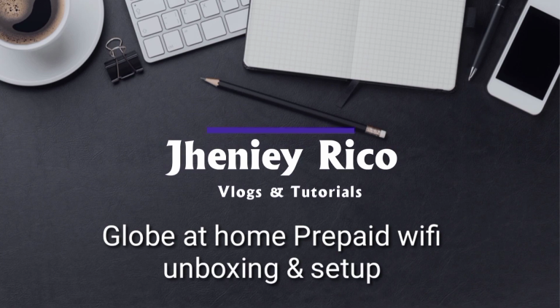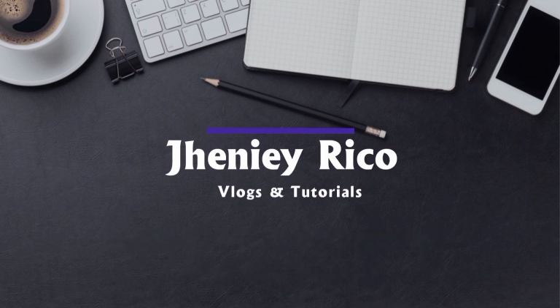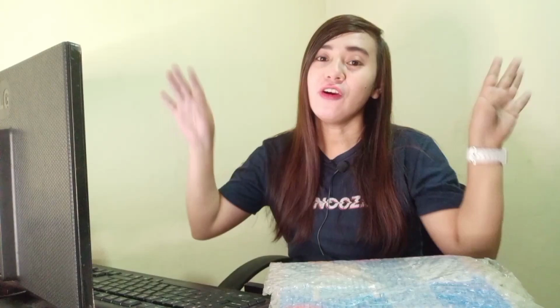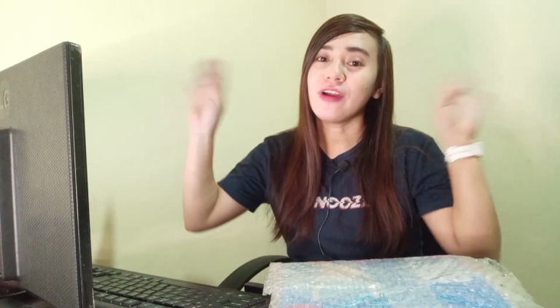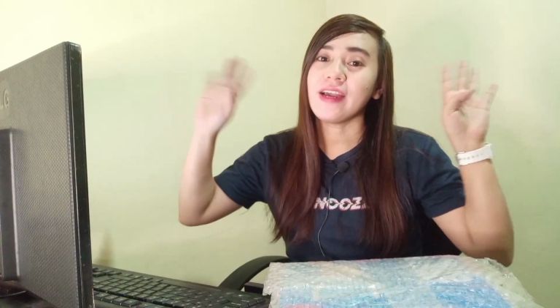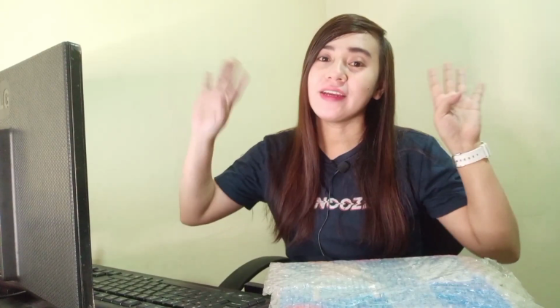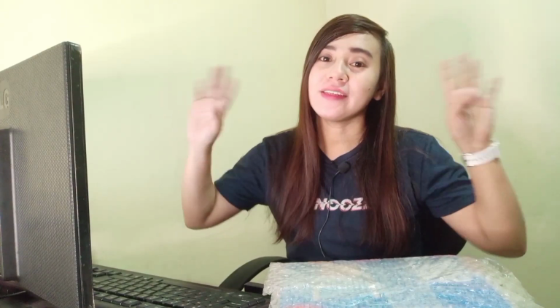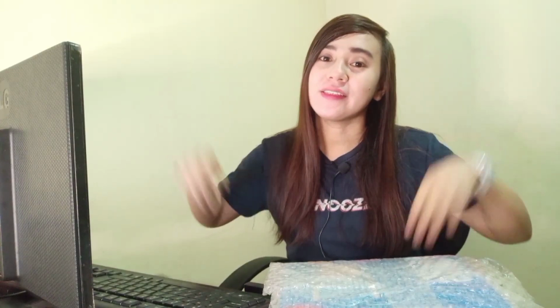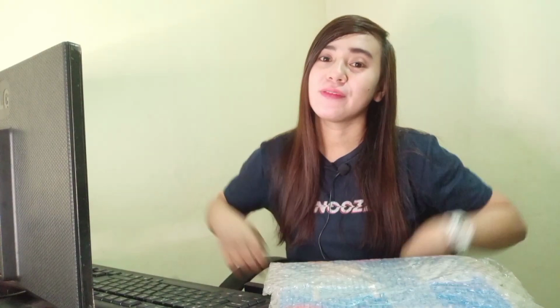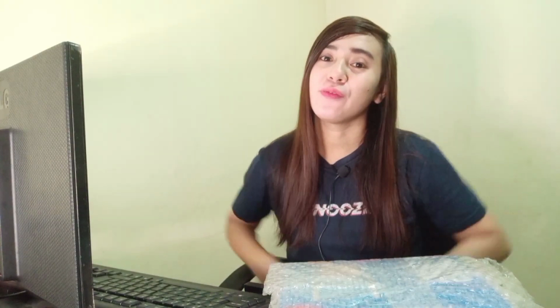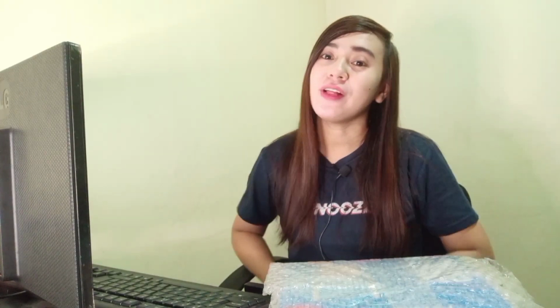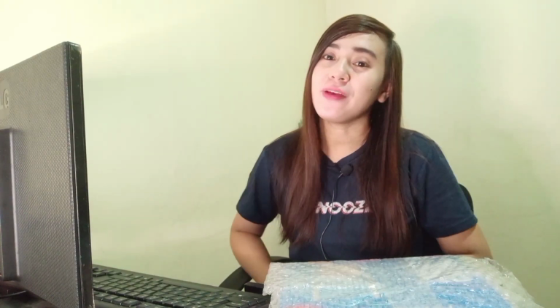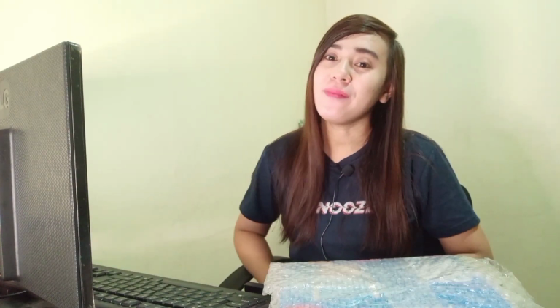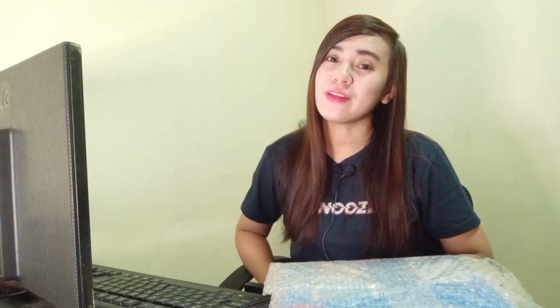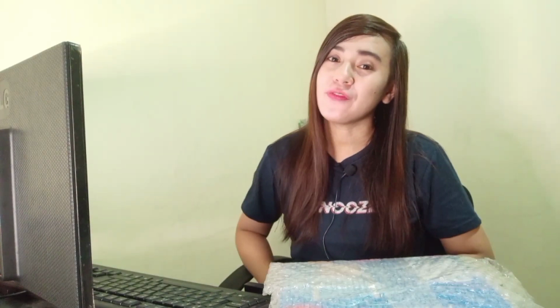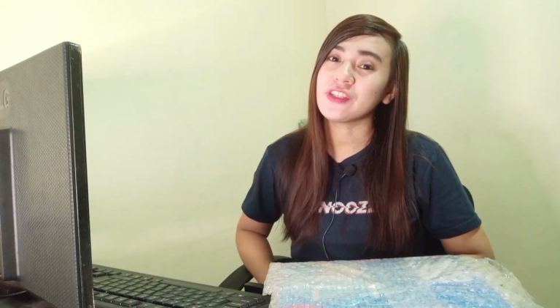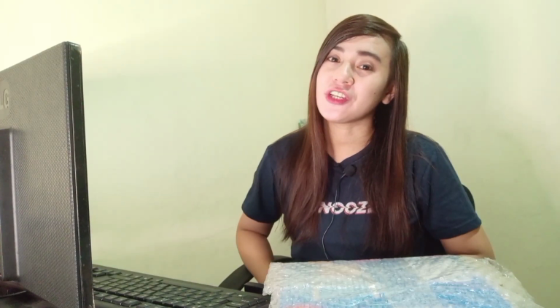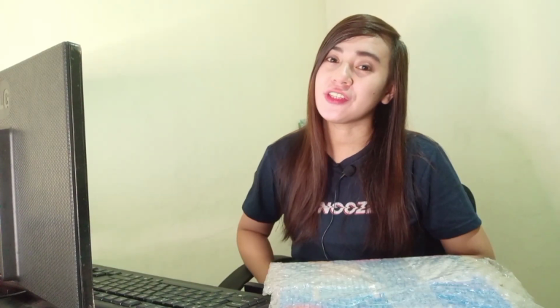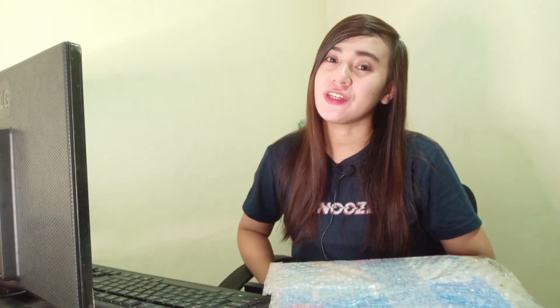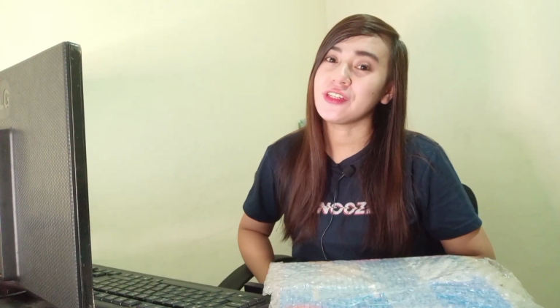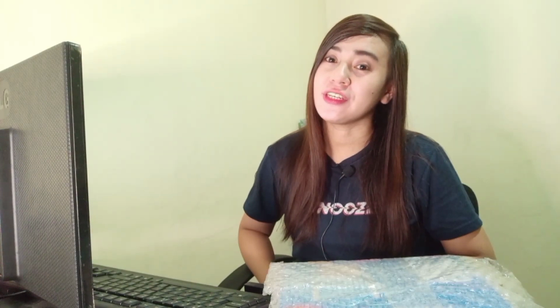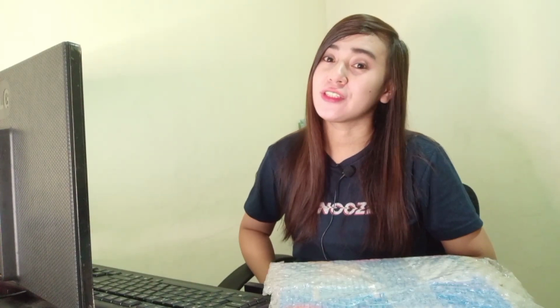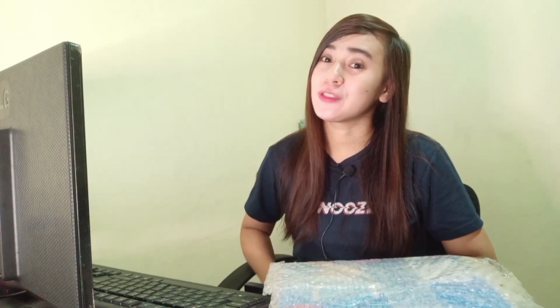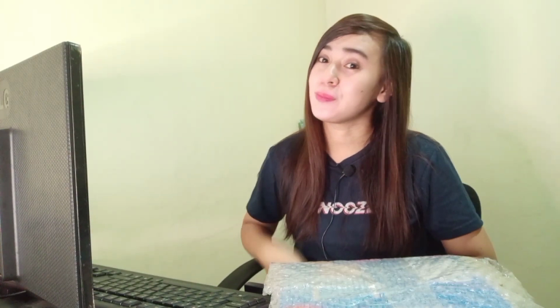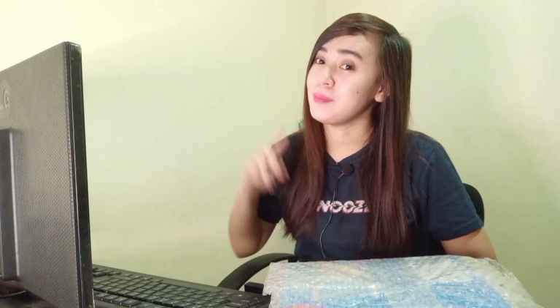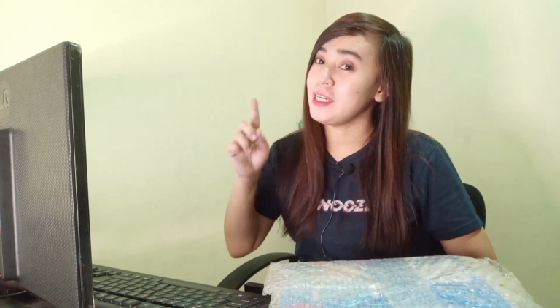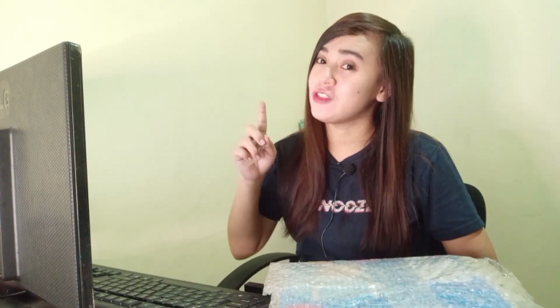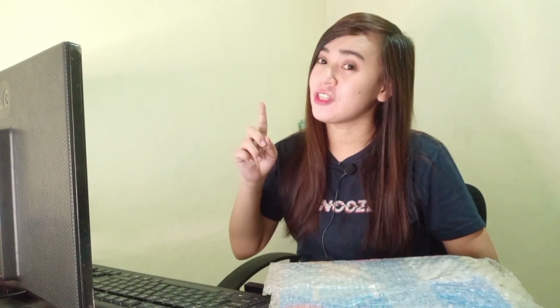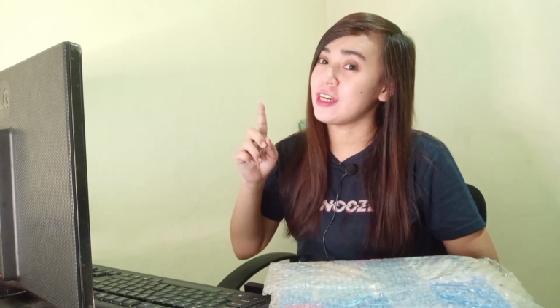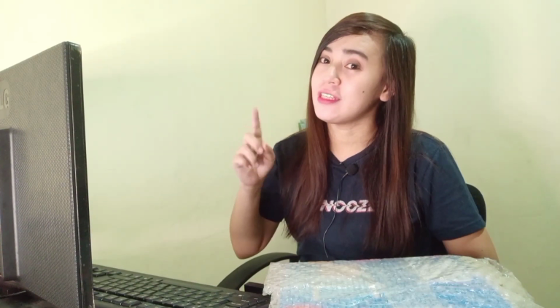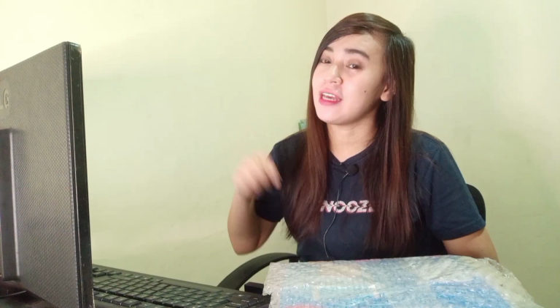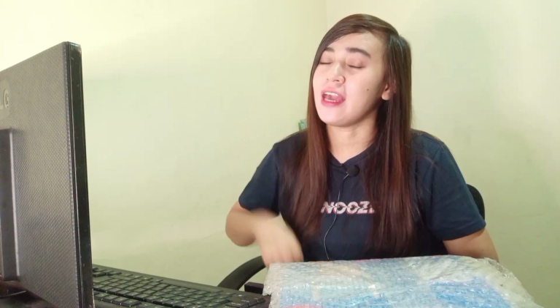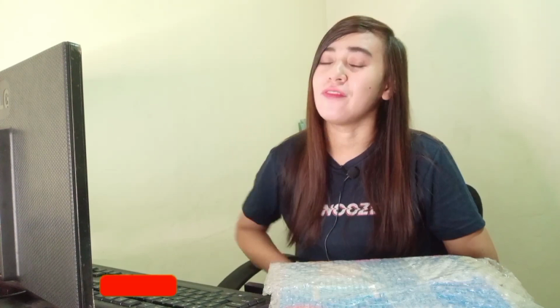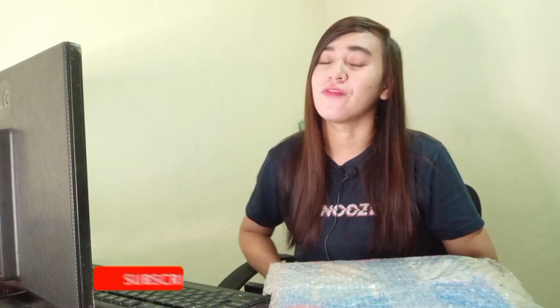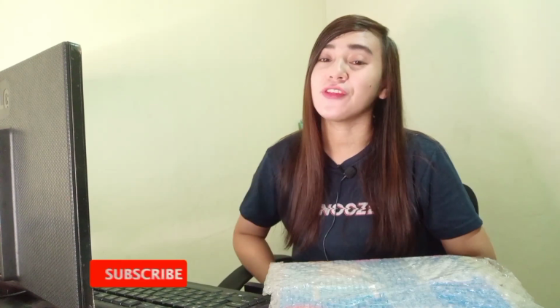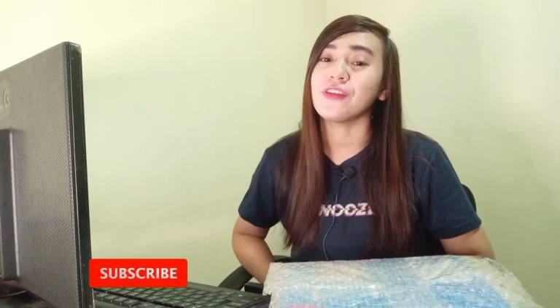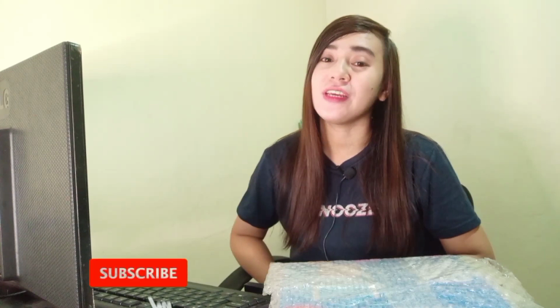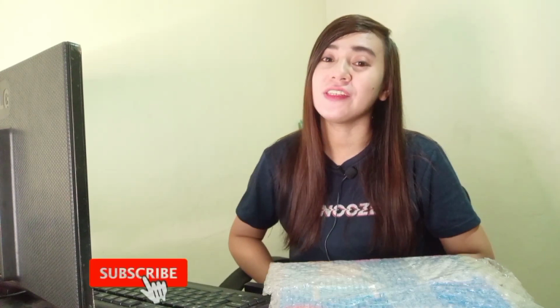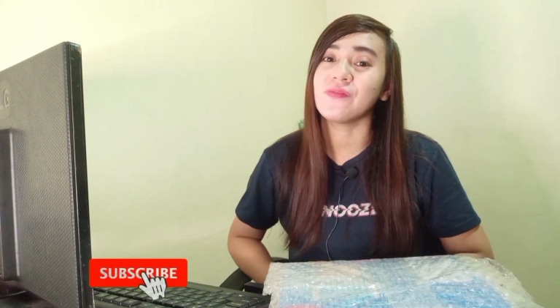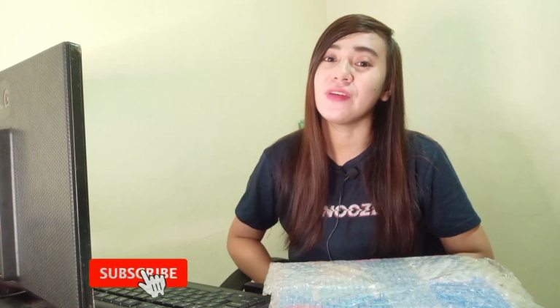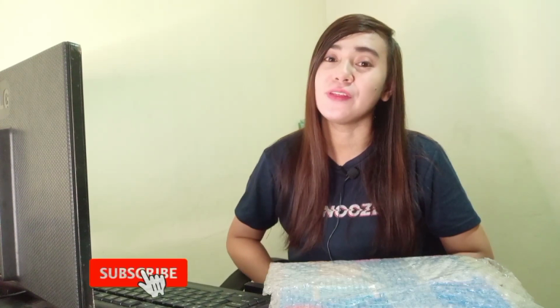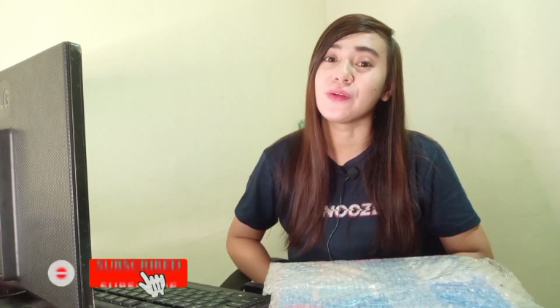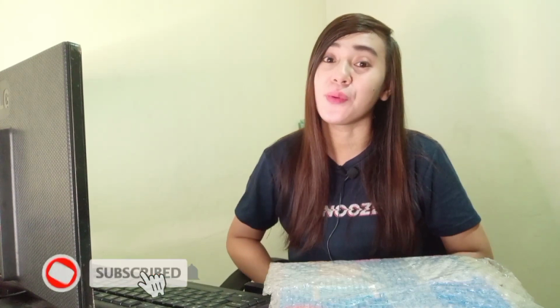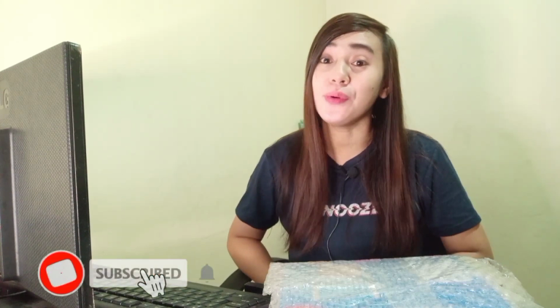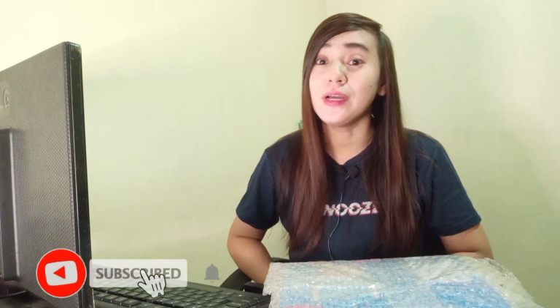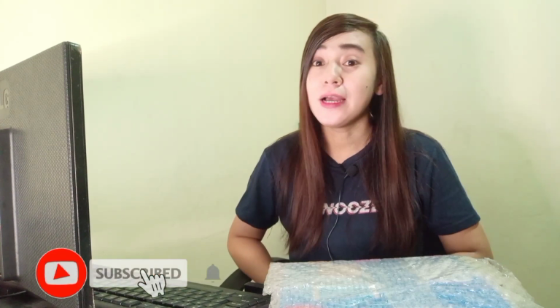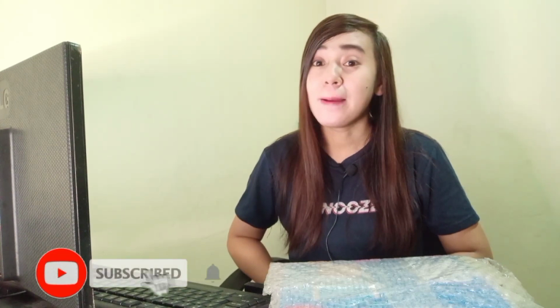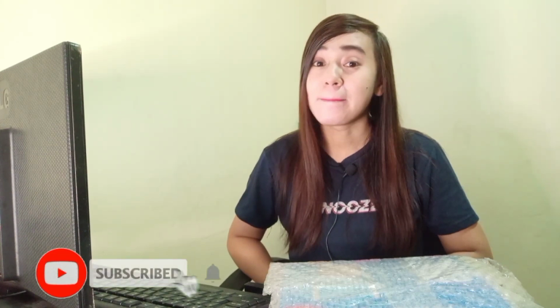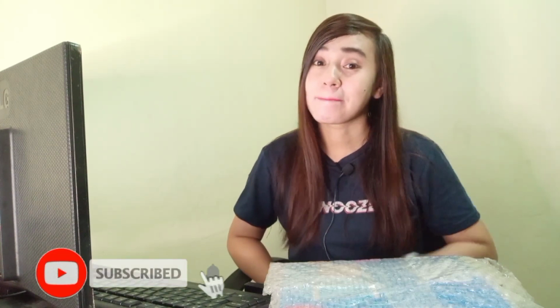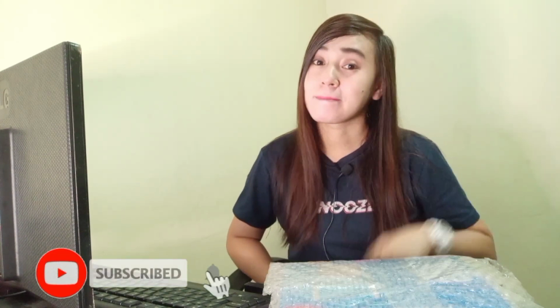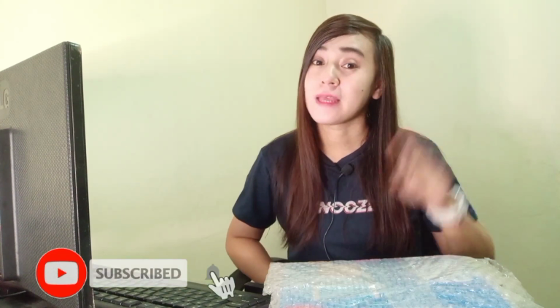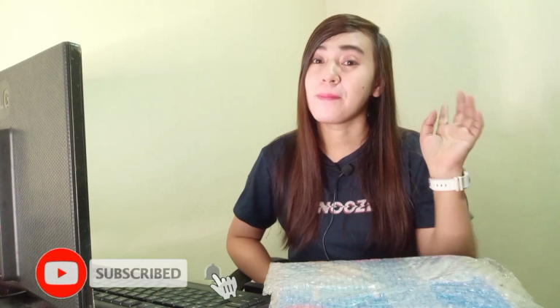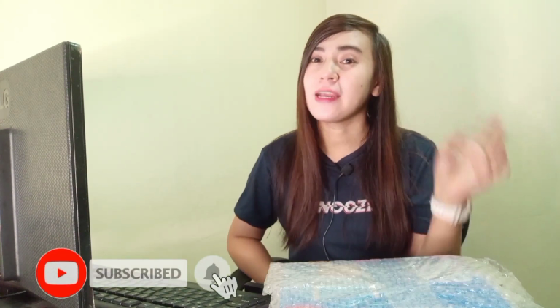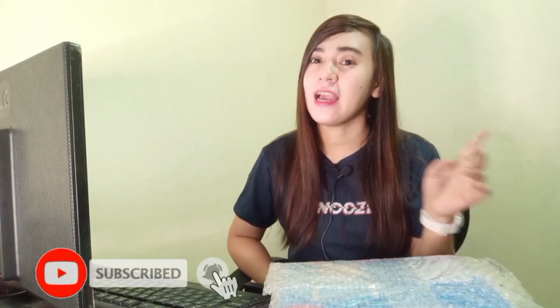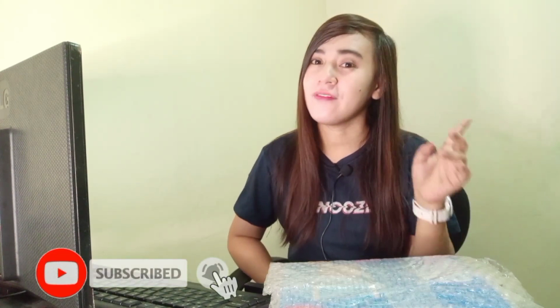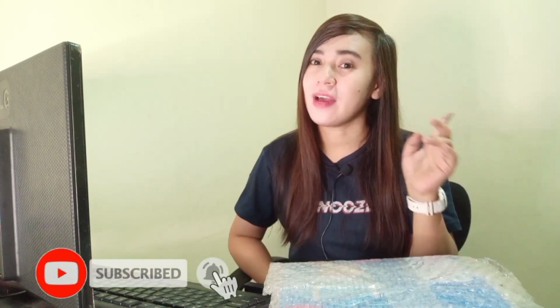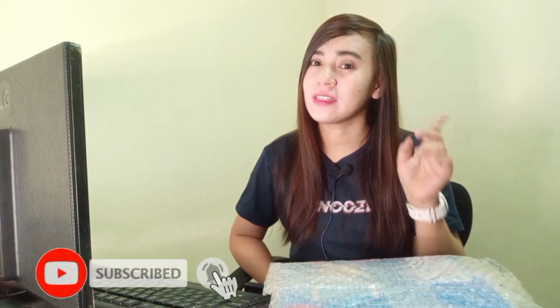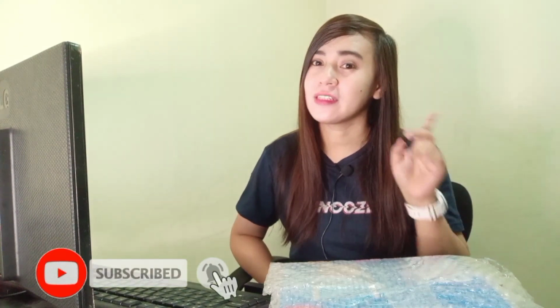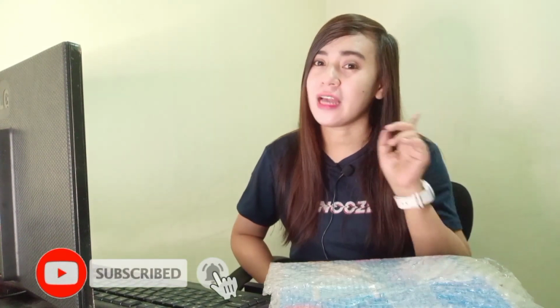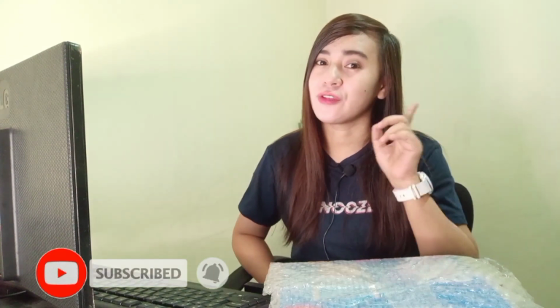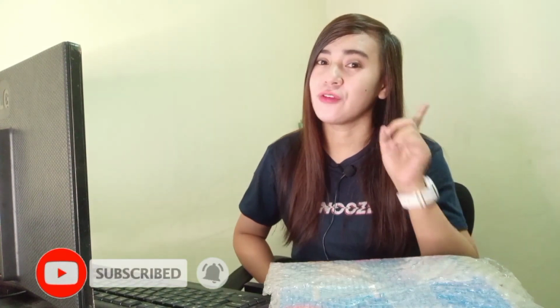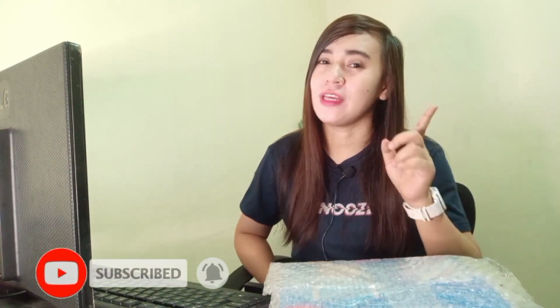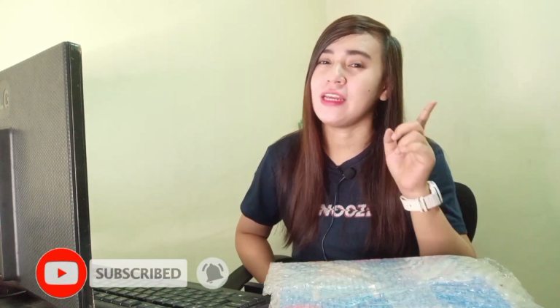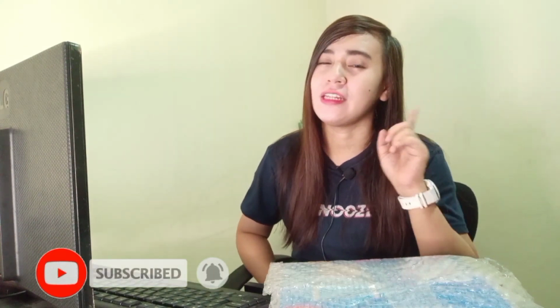Hello guys! Welcome back to my channel. It's a new trend and for today's video, I'm going to do a maxi-try today.